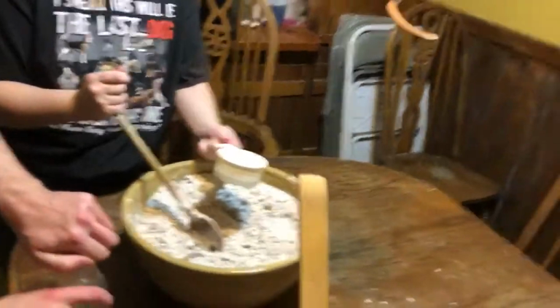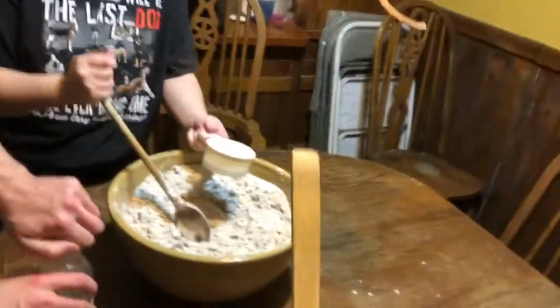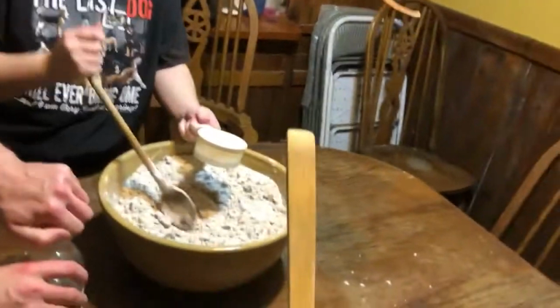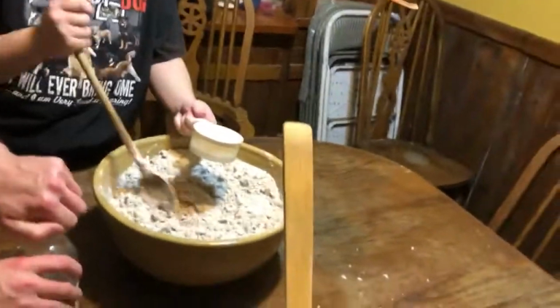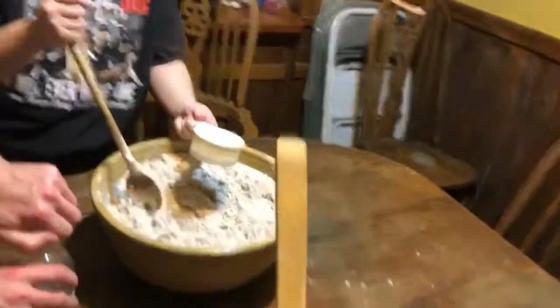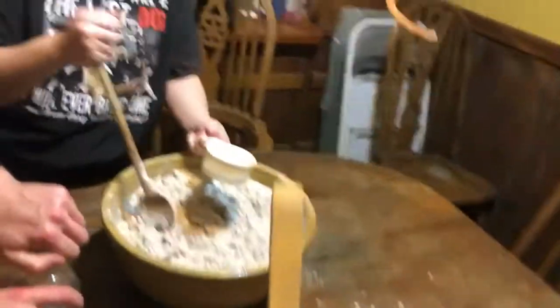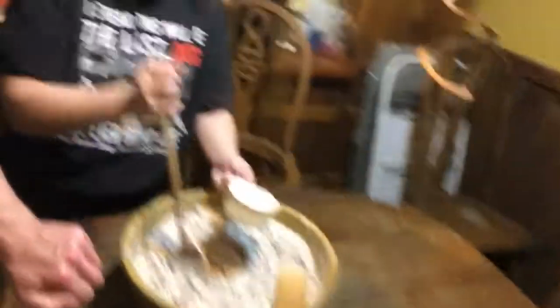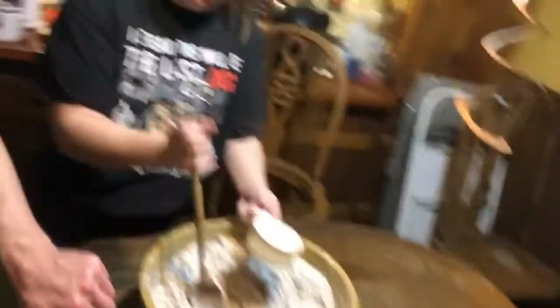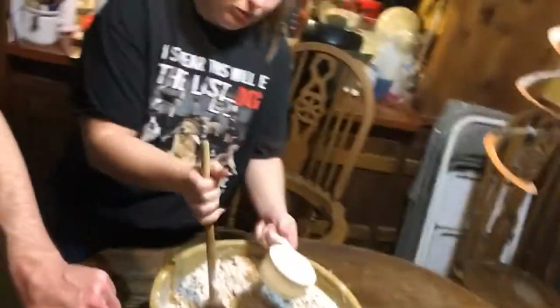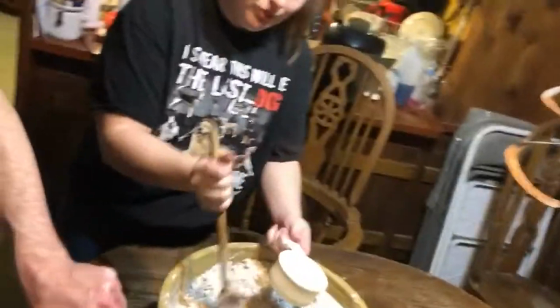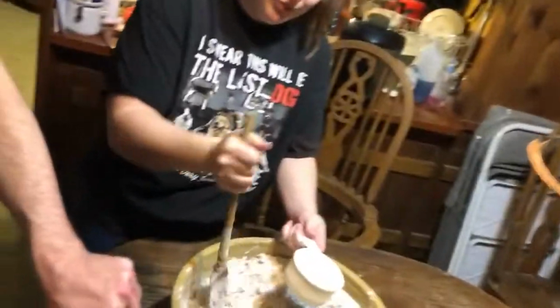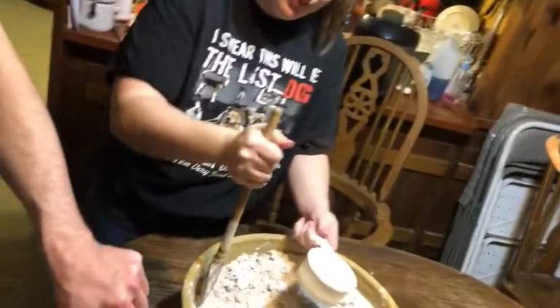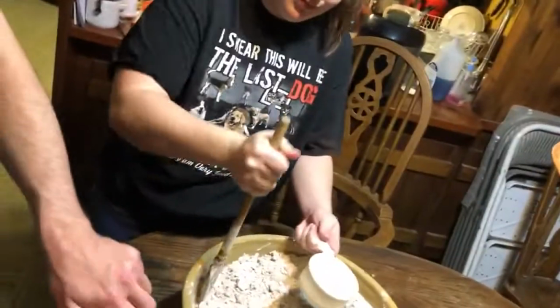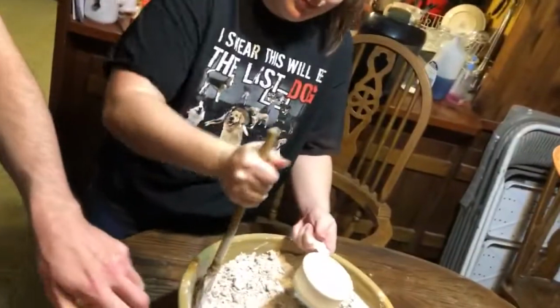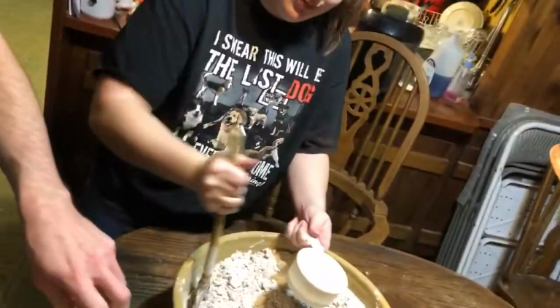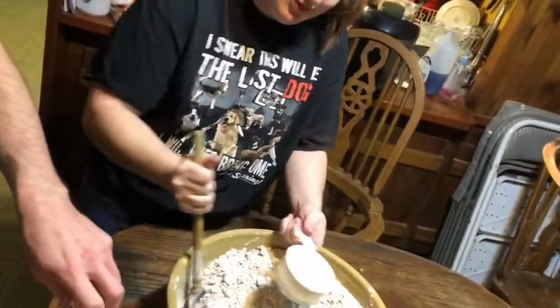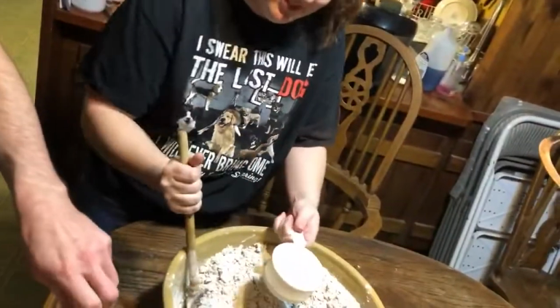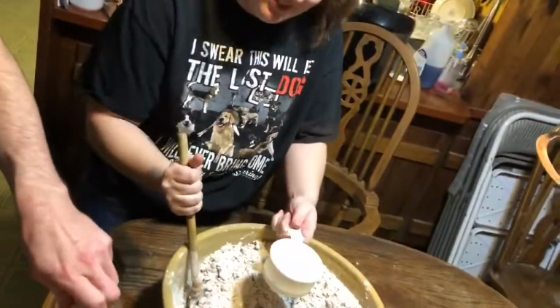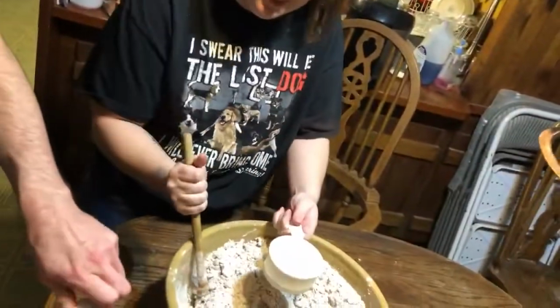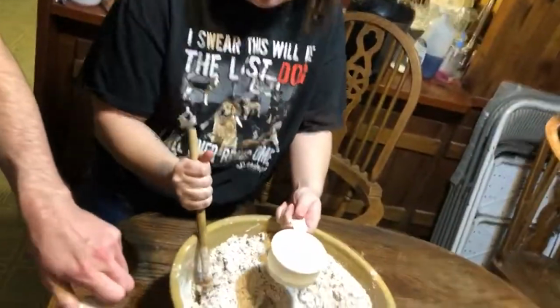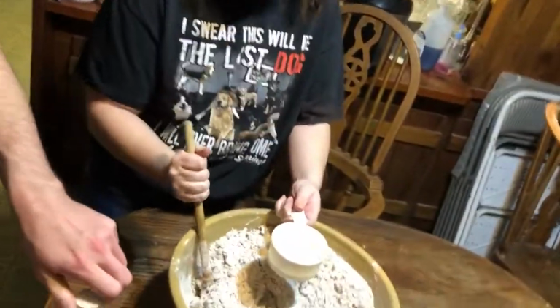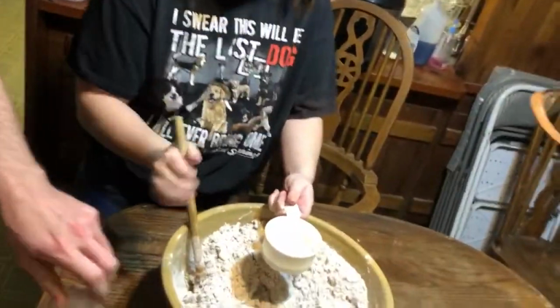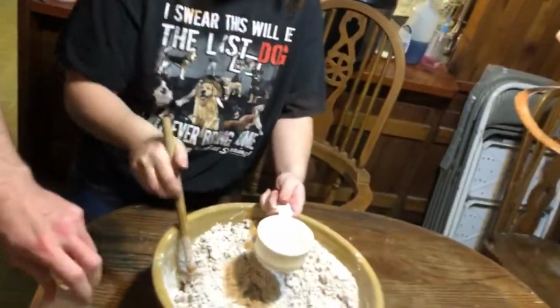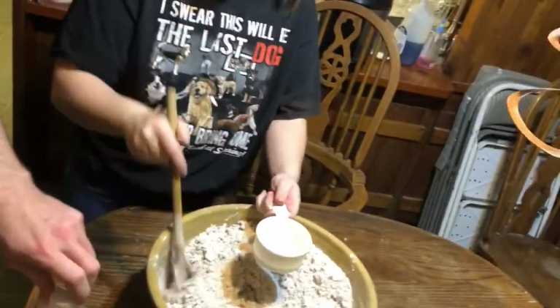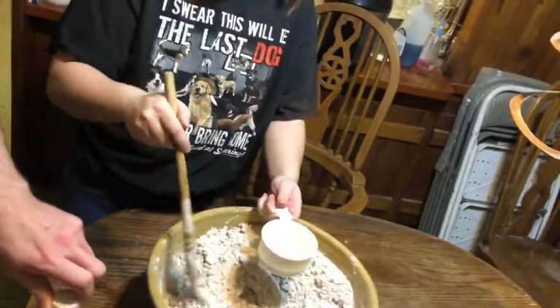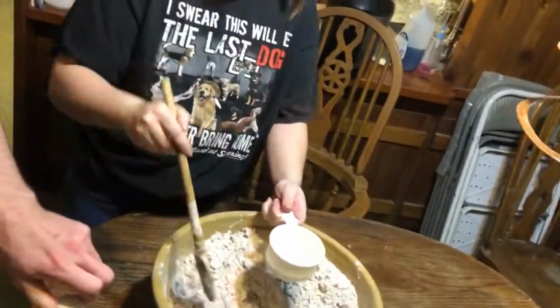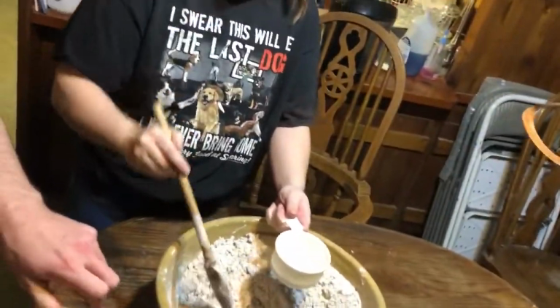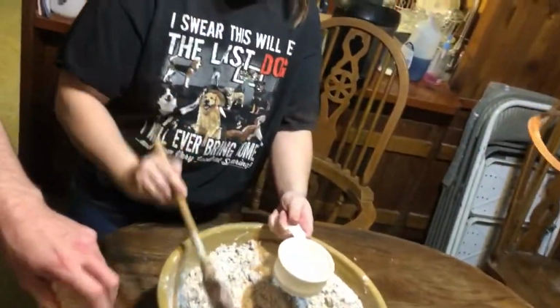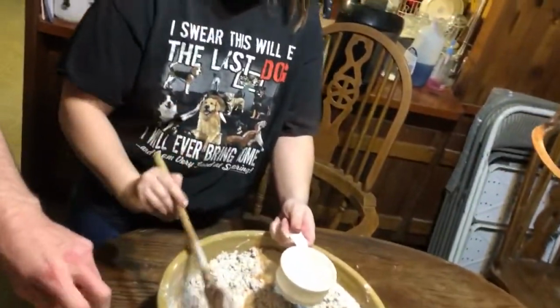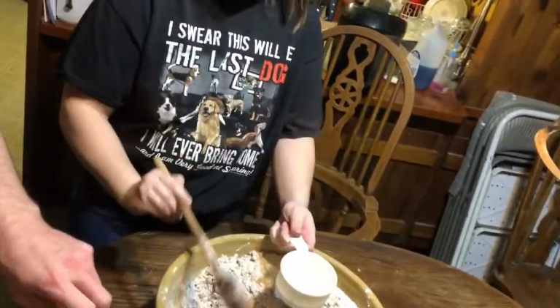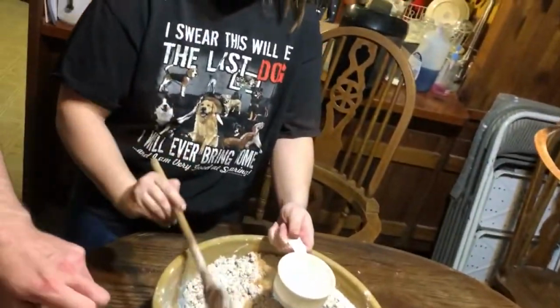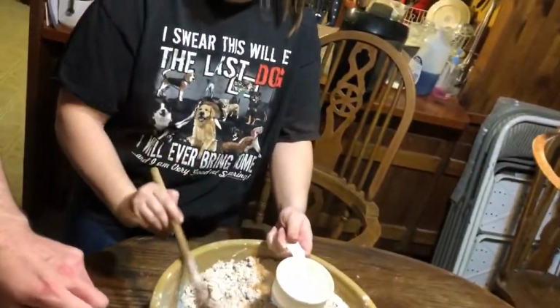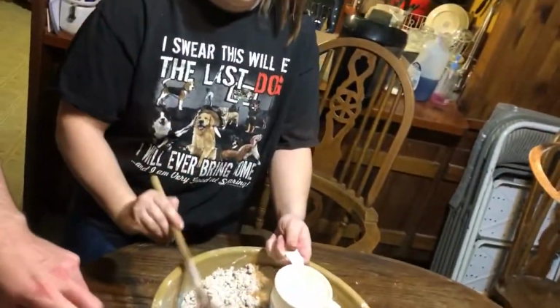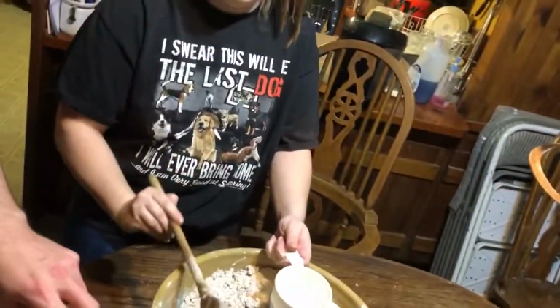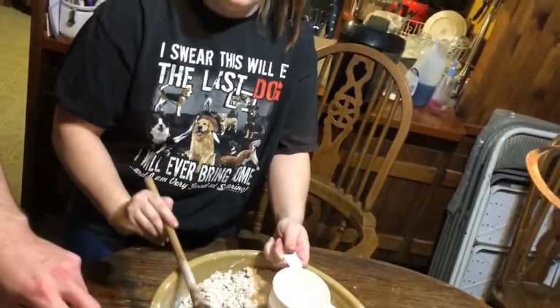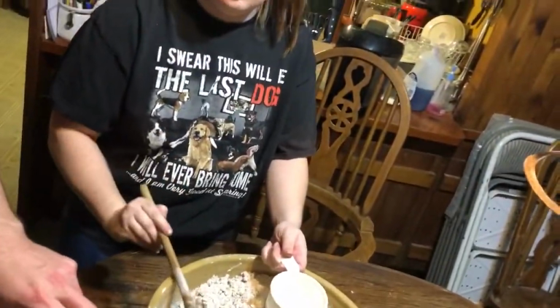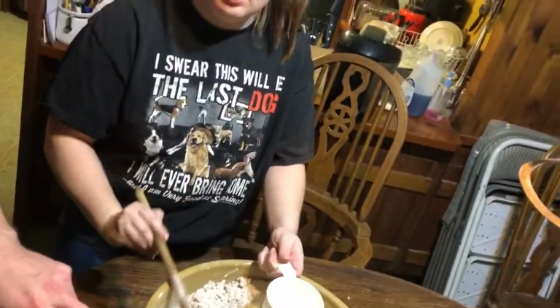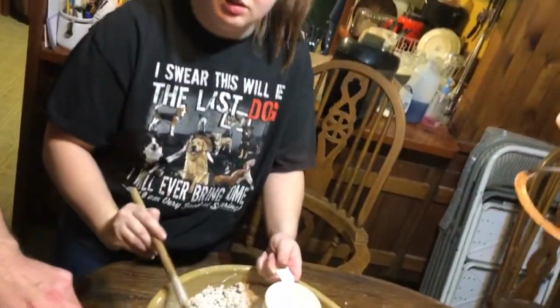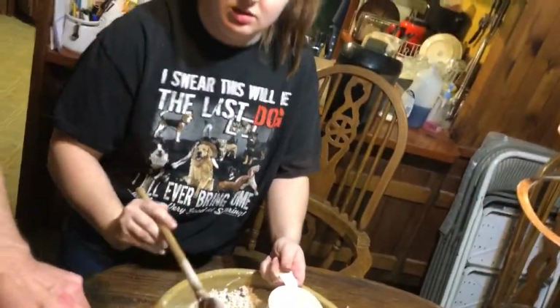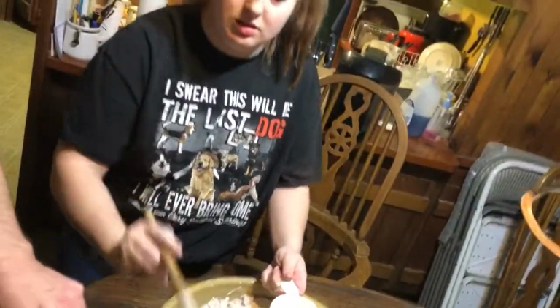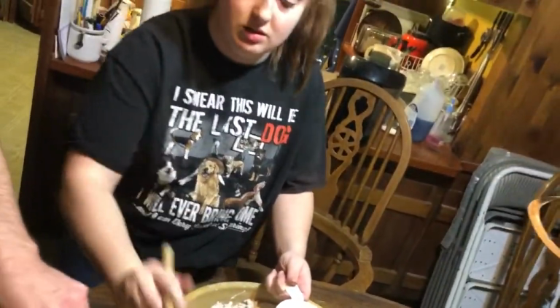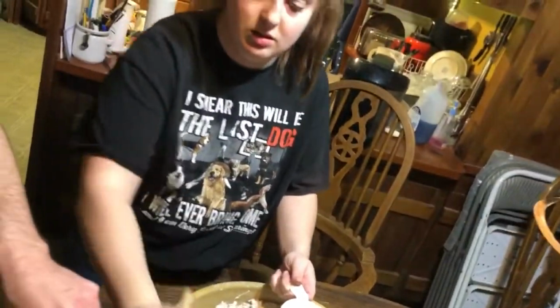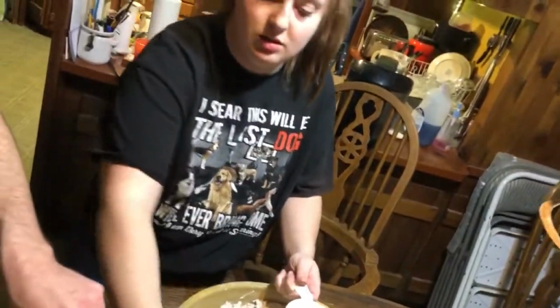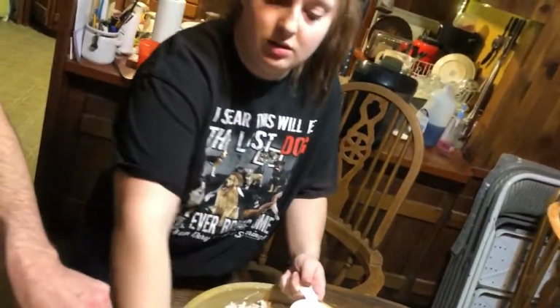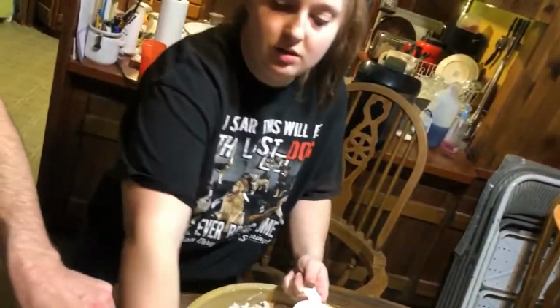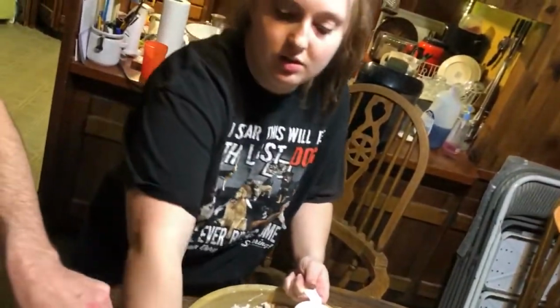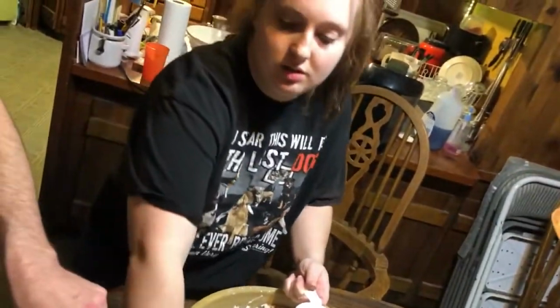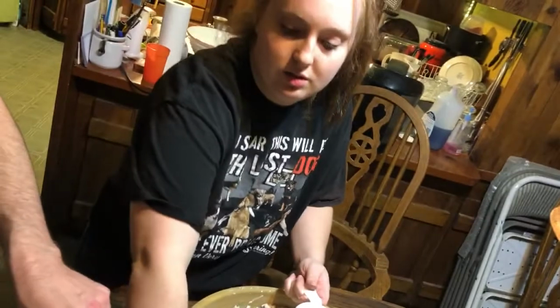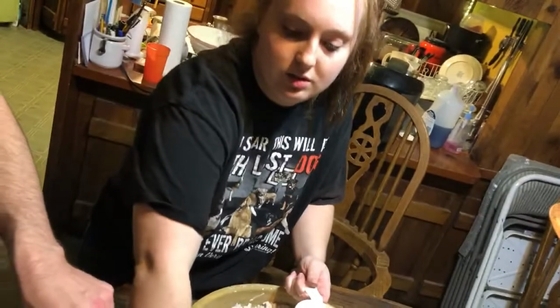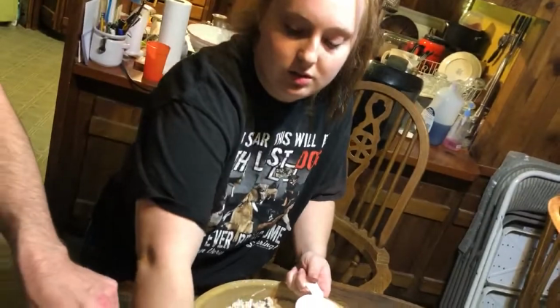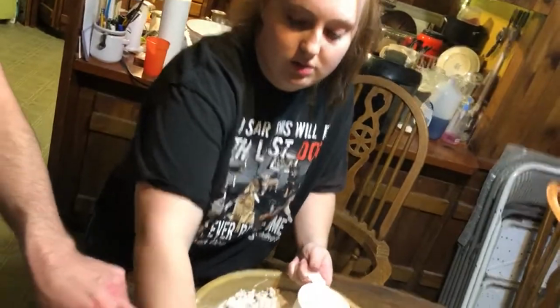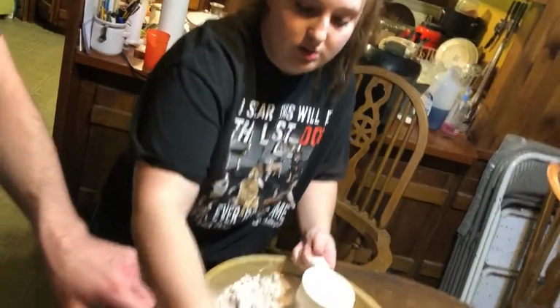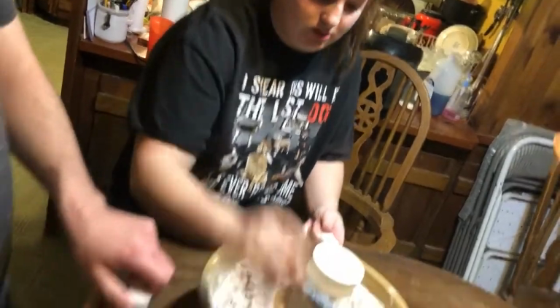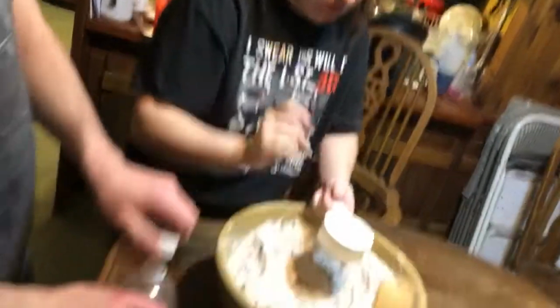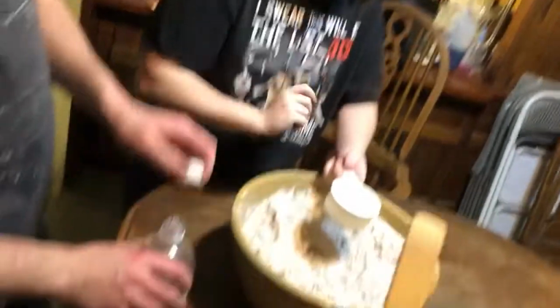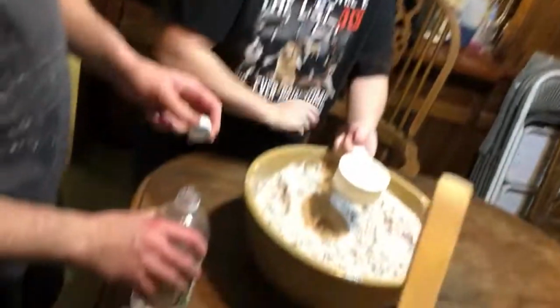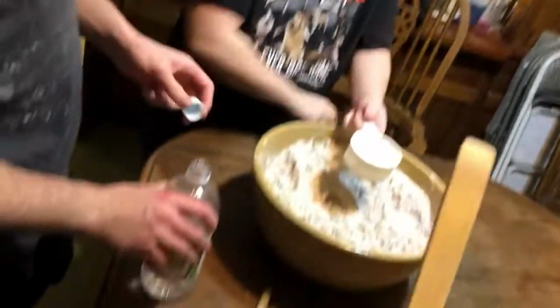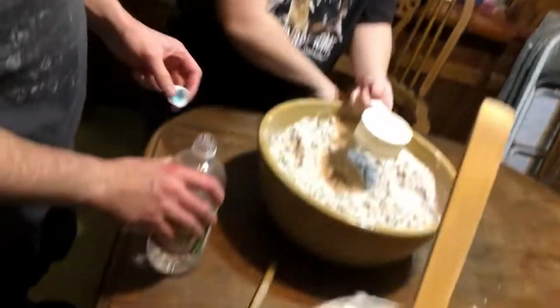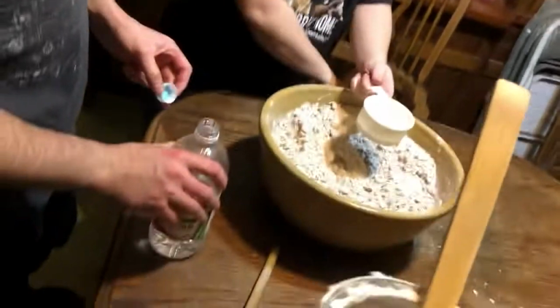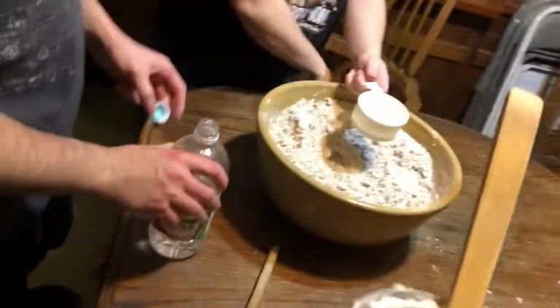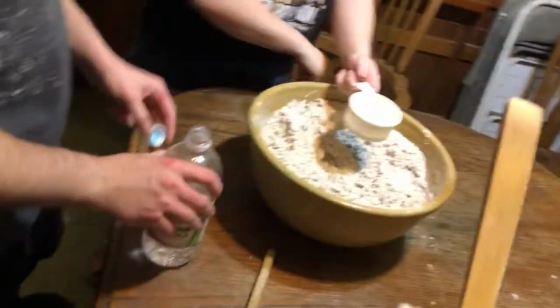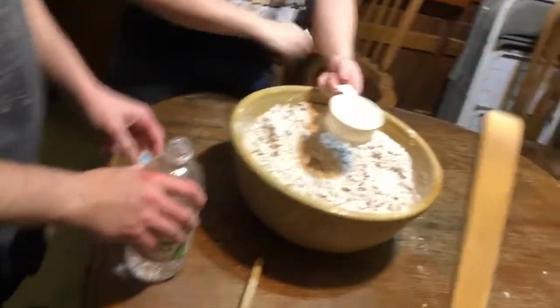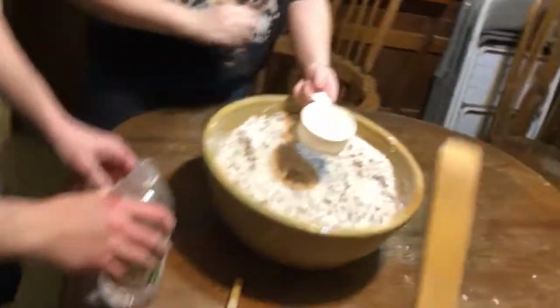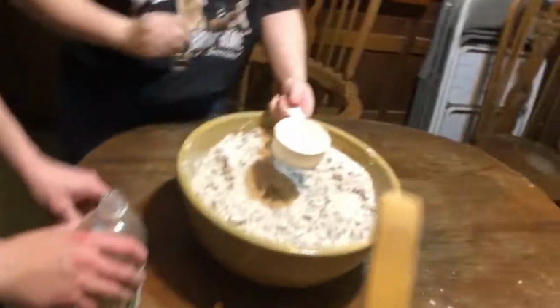Drop the spoon. You don't need that spoon. Get that on the spoon, the one that you dropped. There you go.